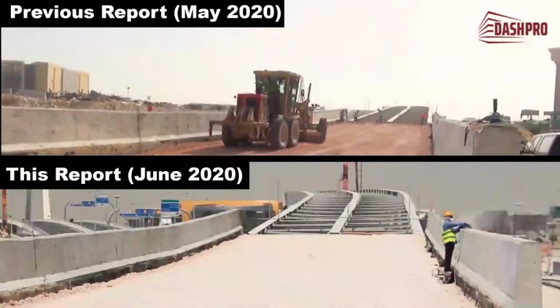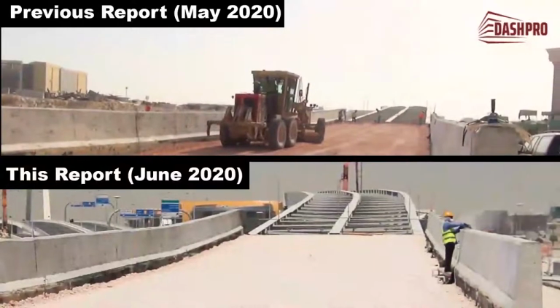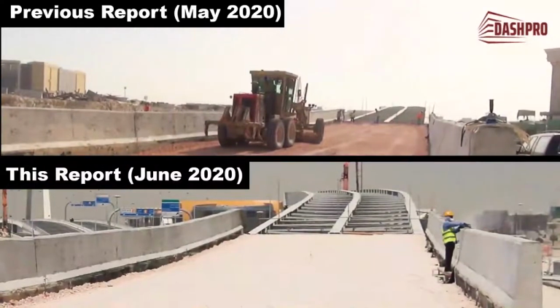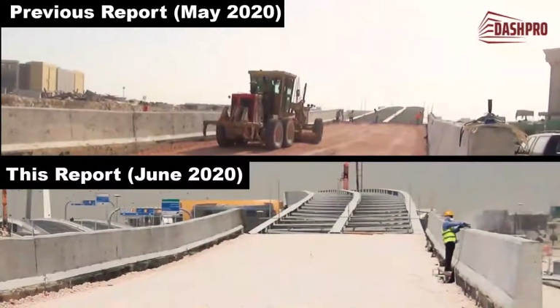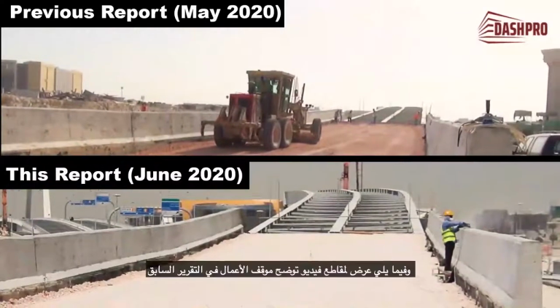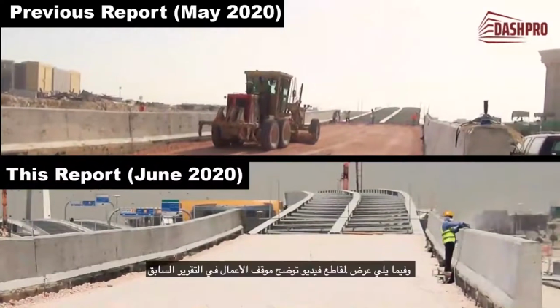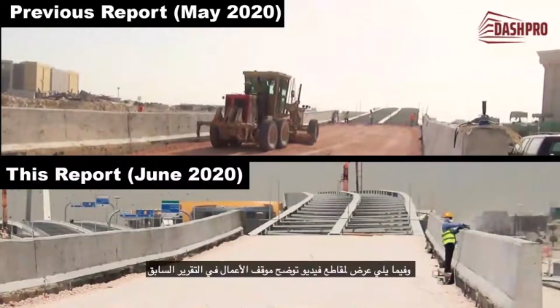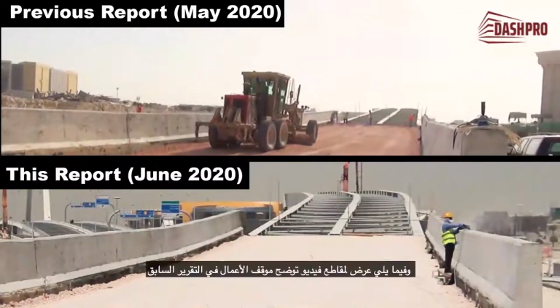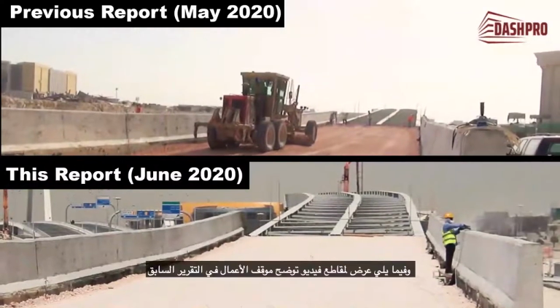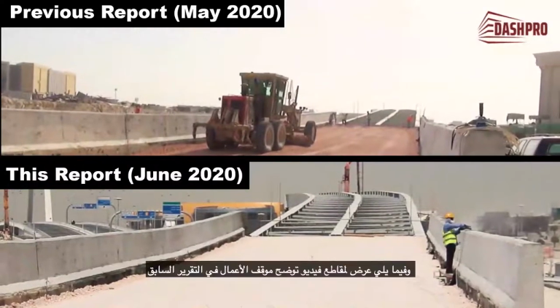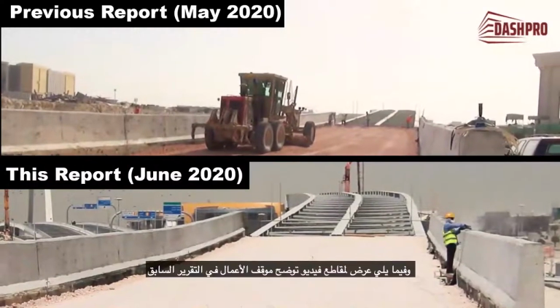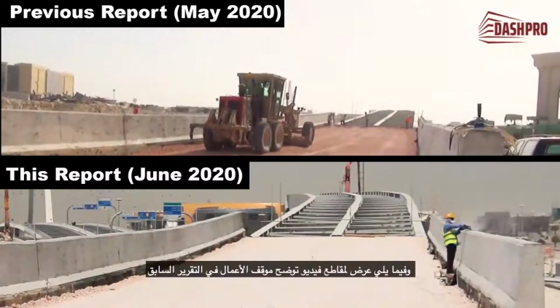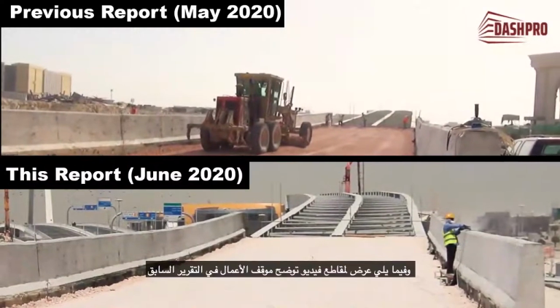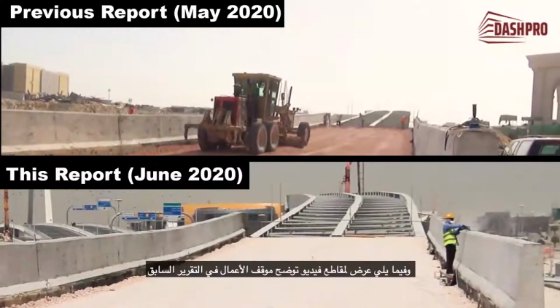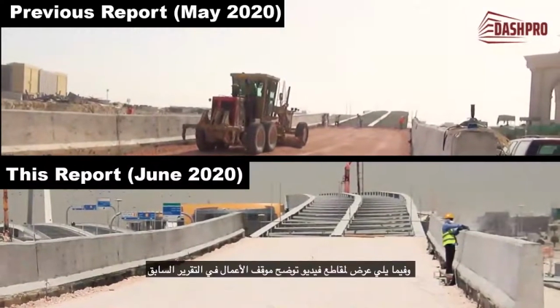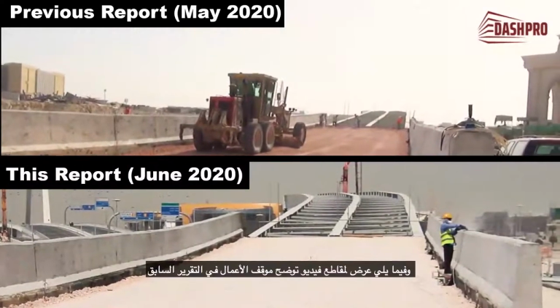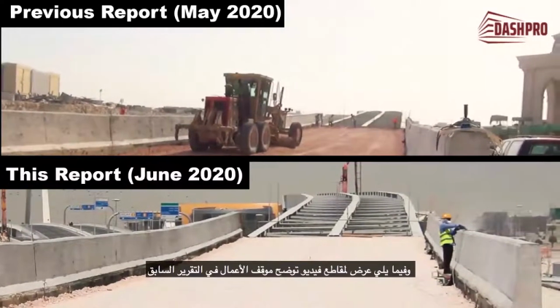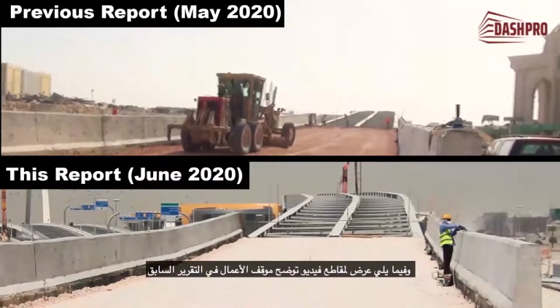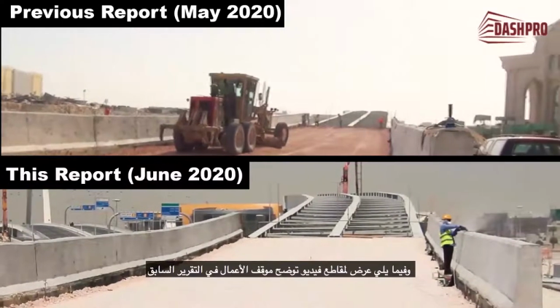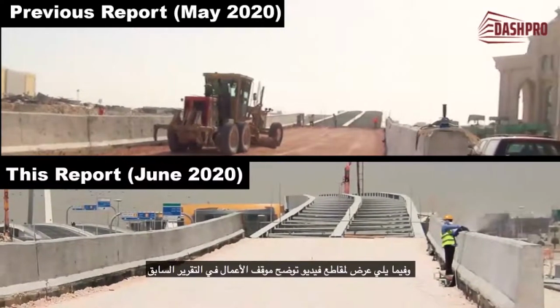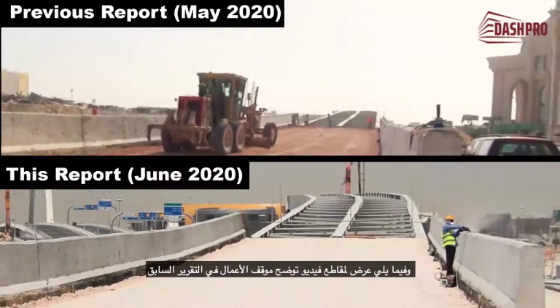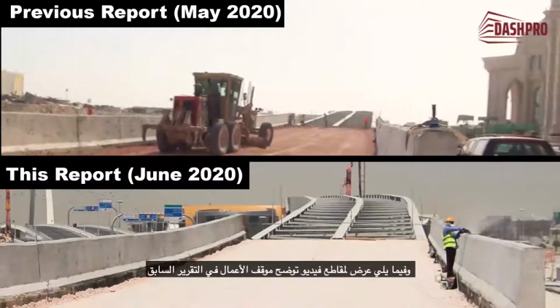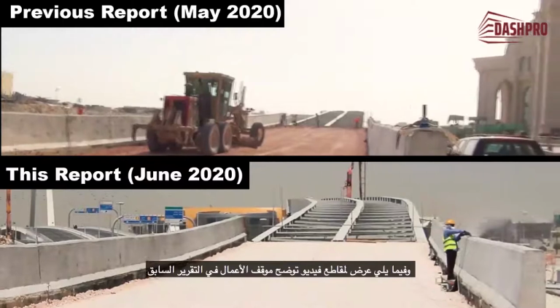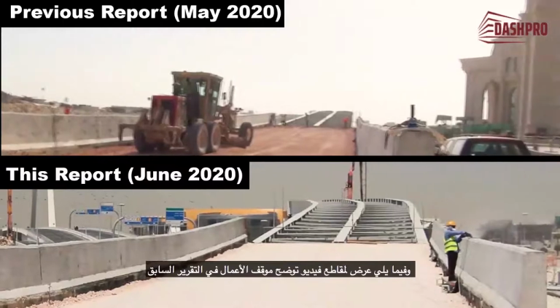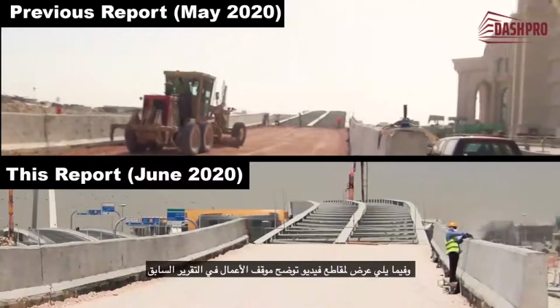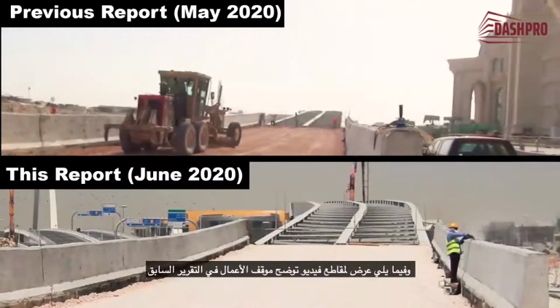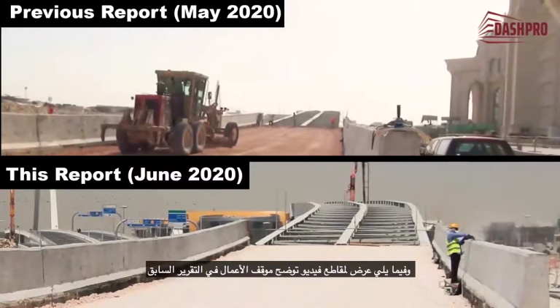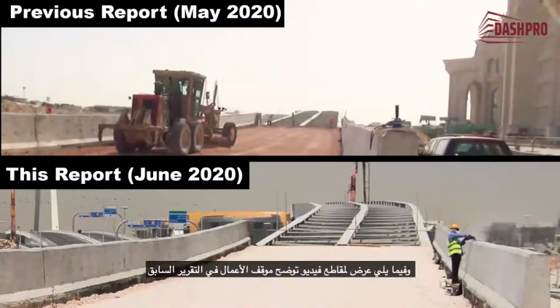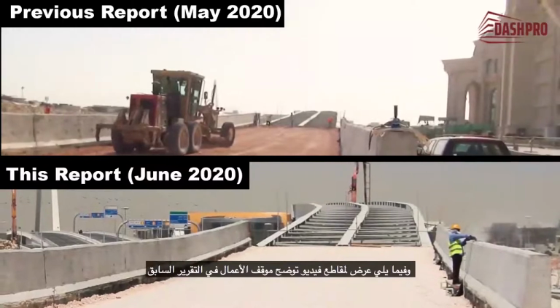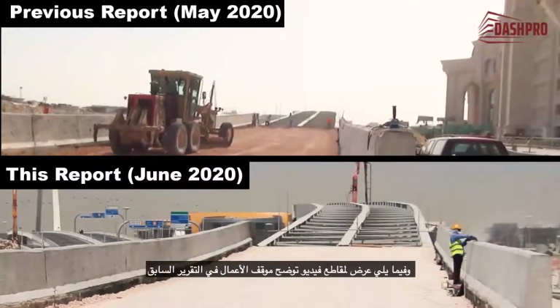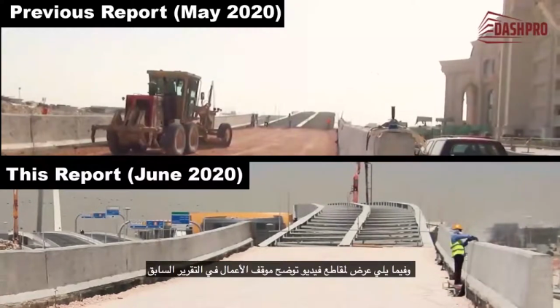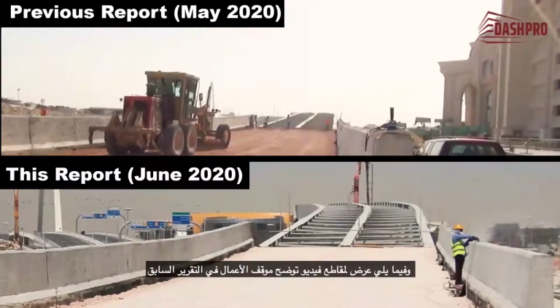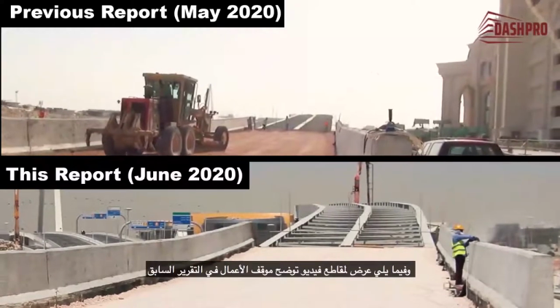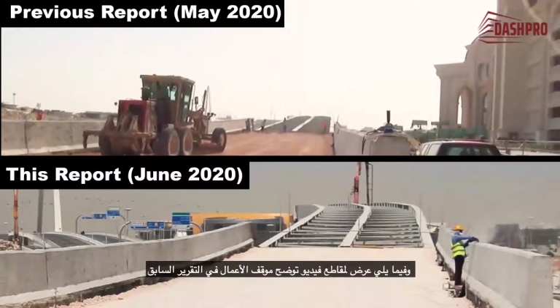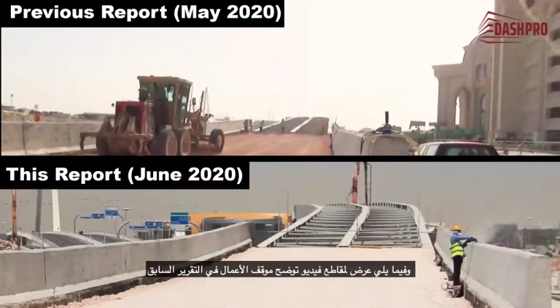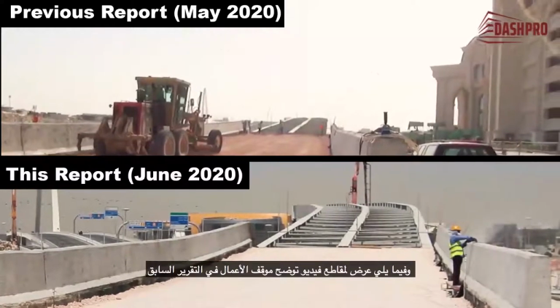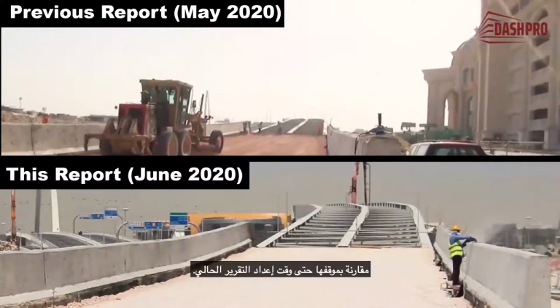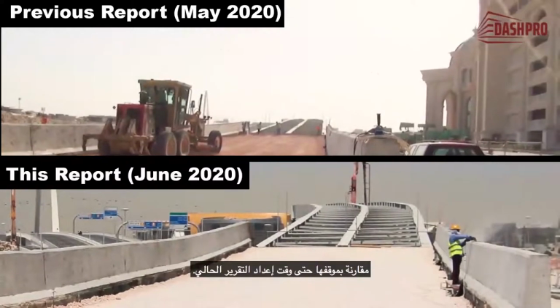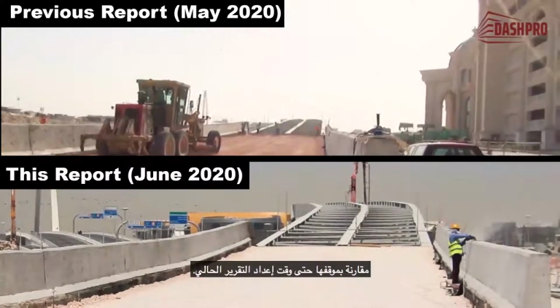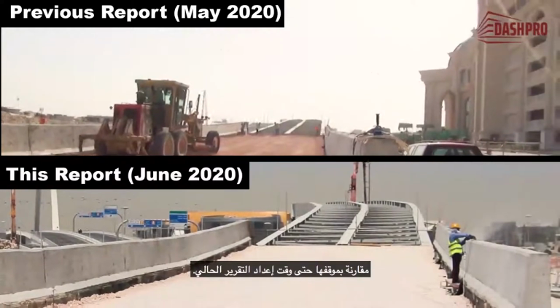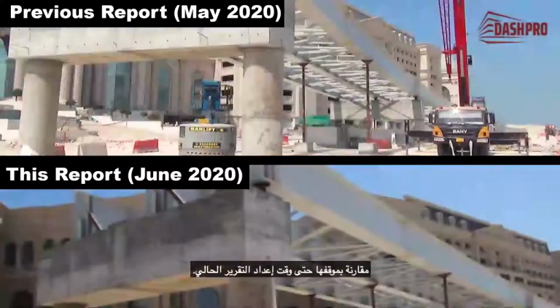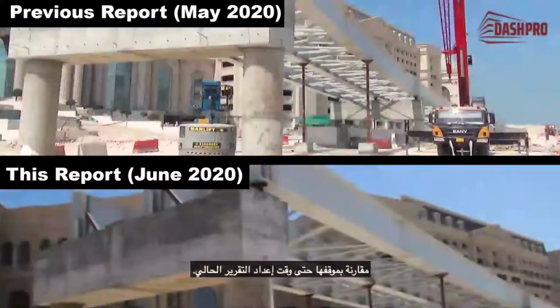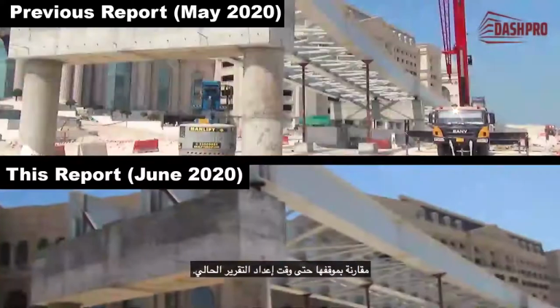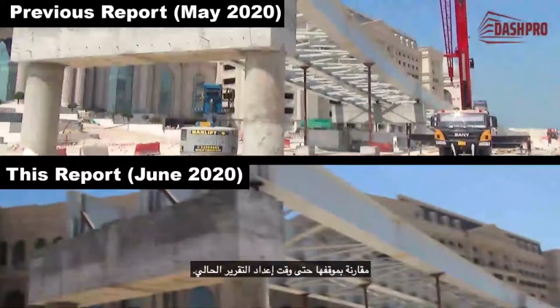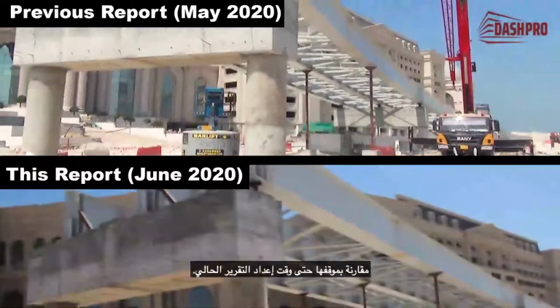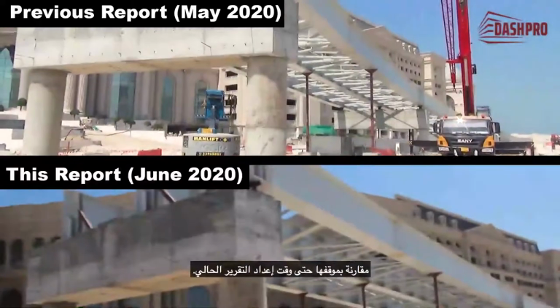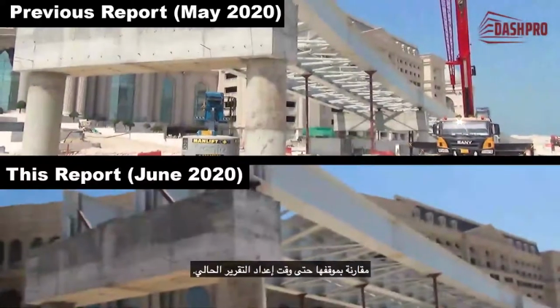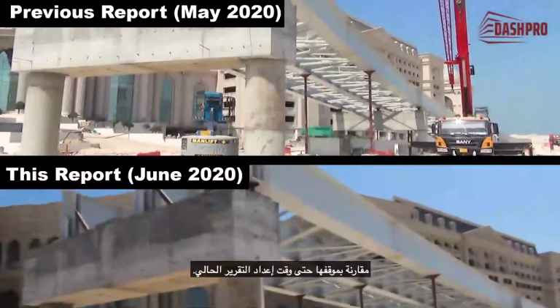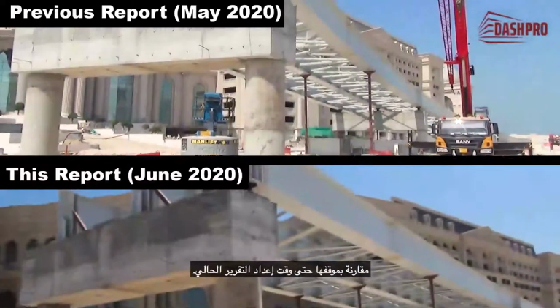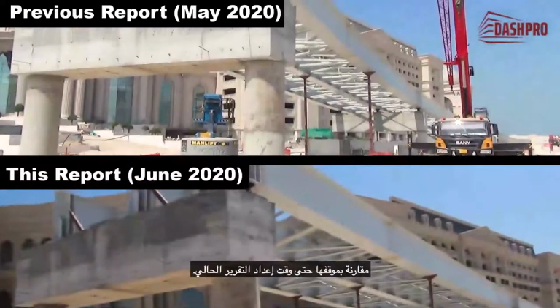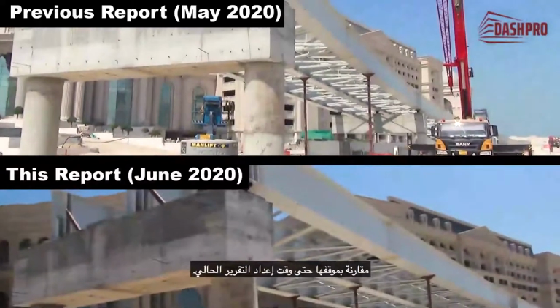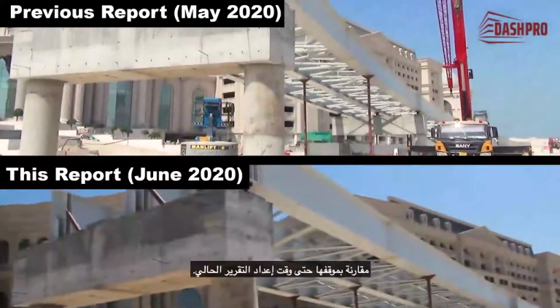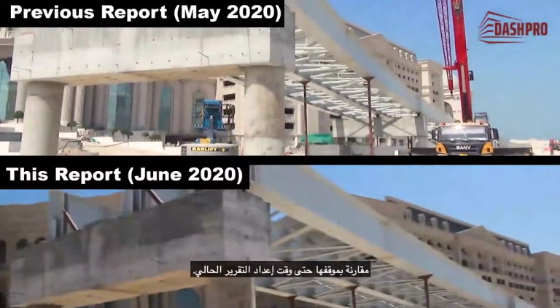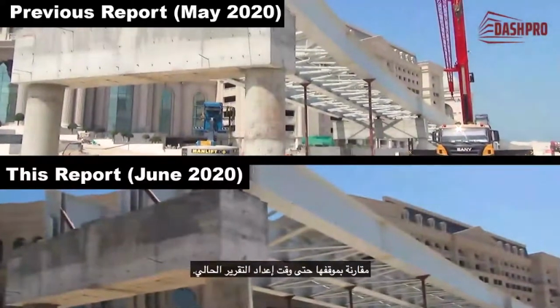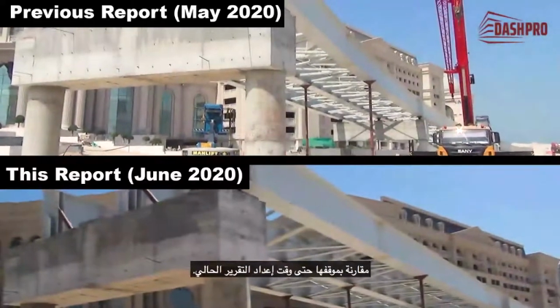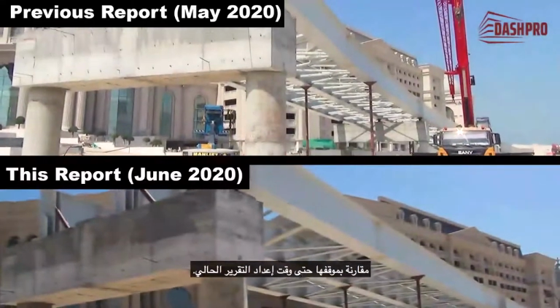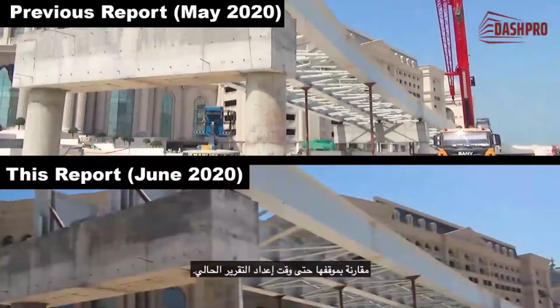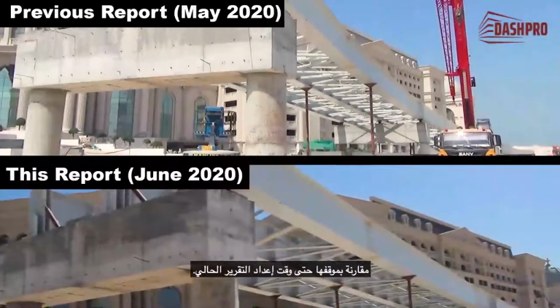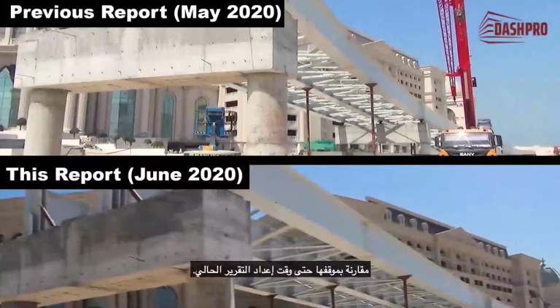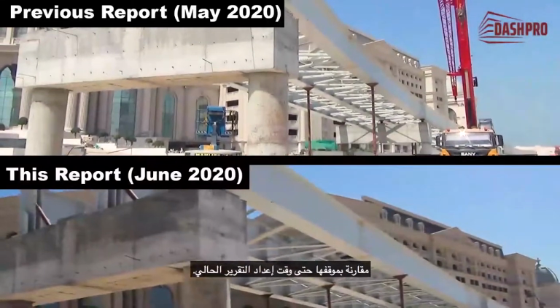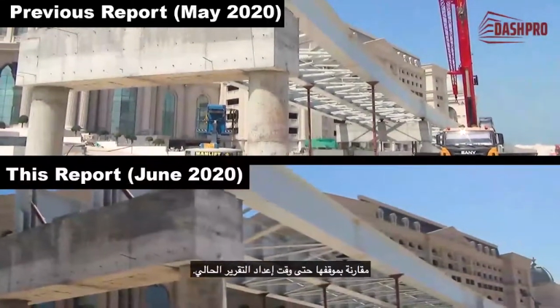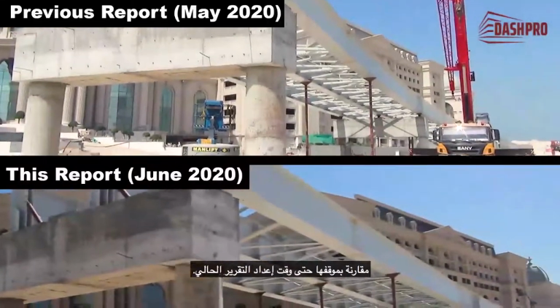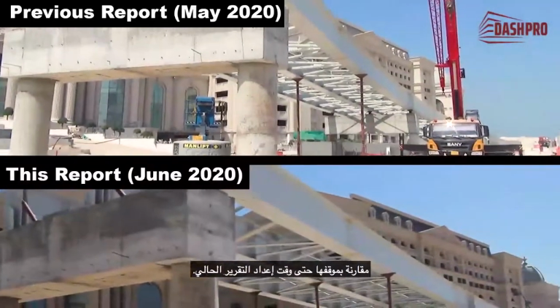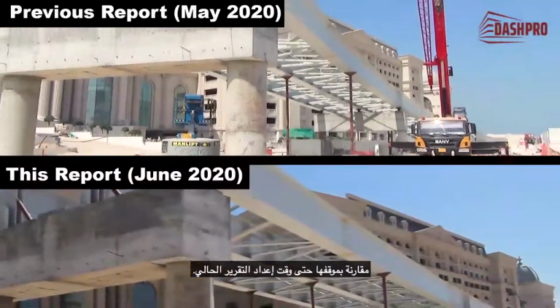The video clips show the site work progress in the previous report, compared to the status at the time of preparing this current report.